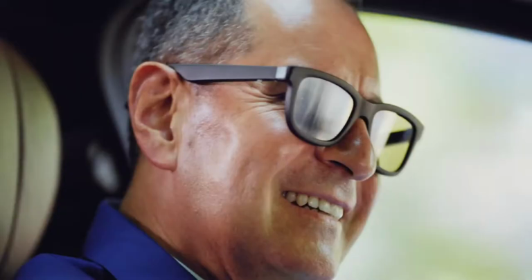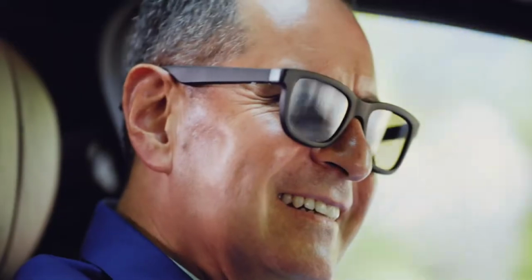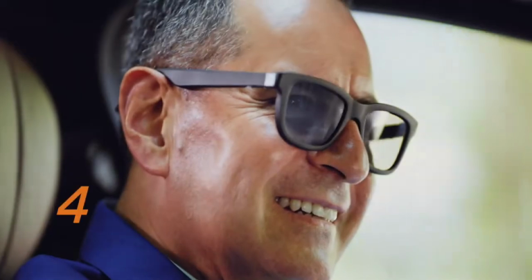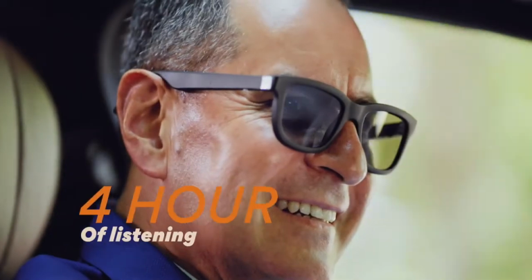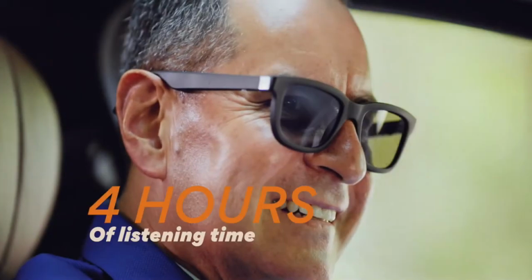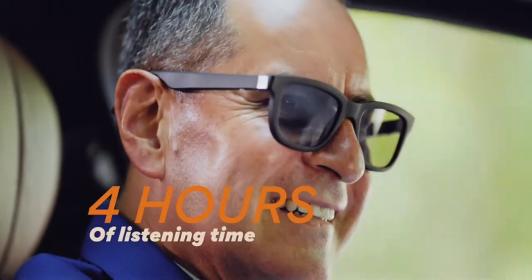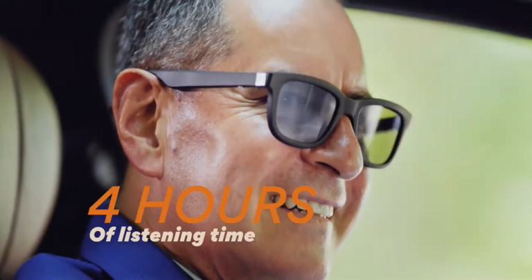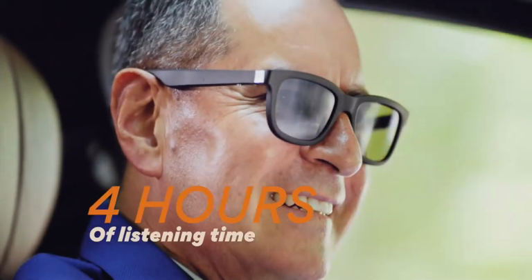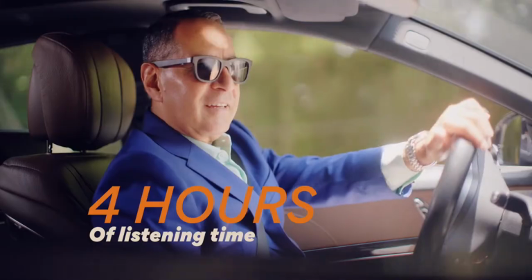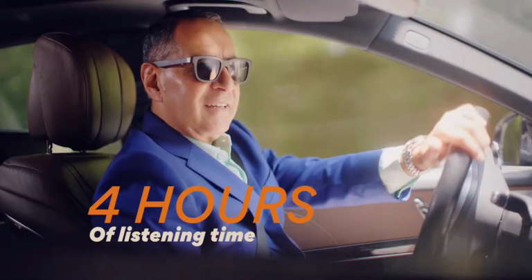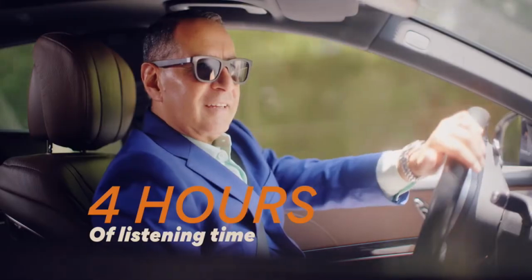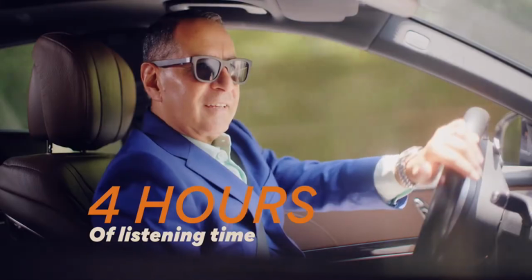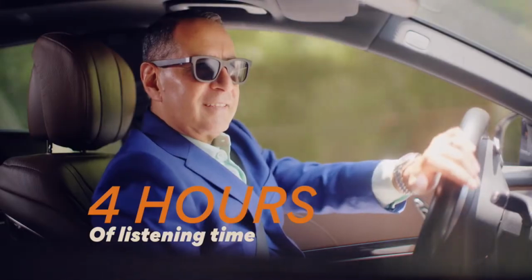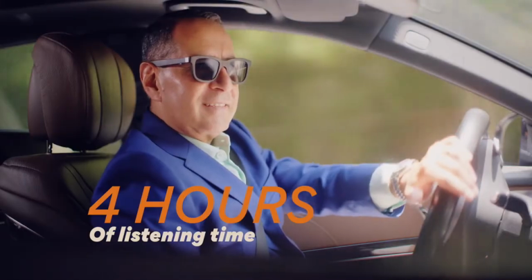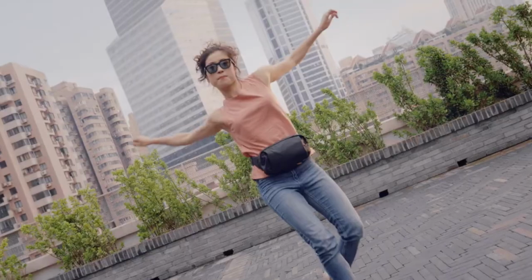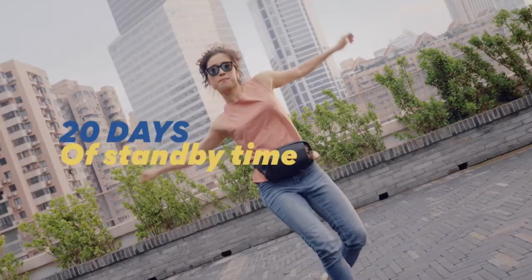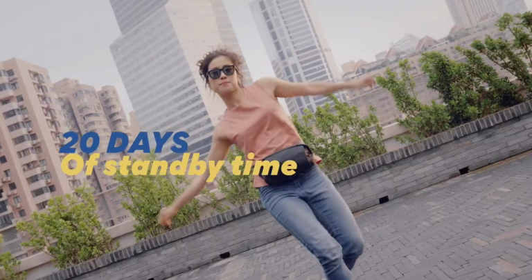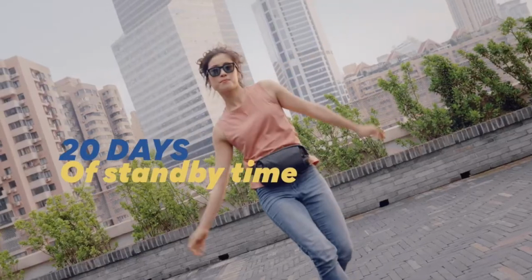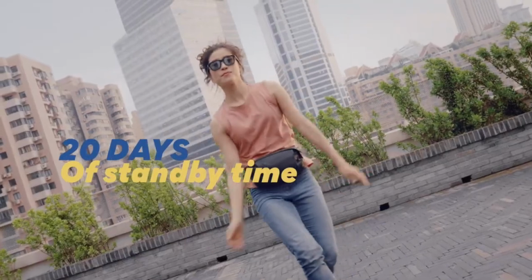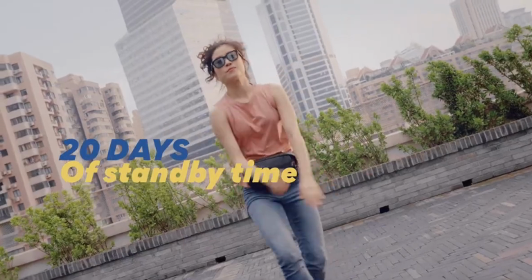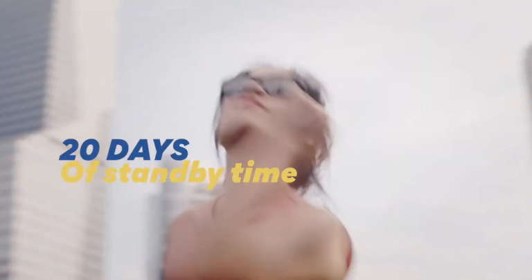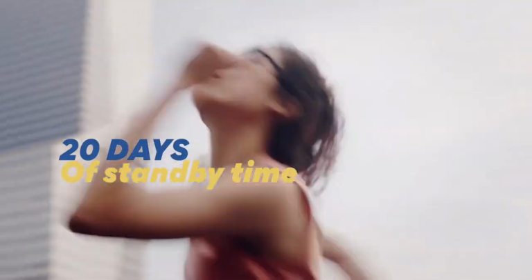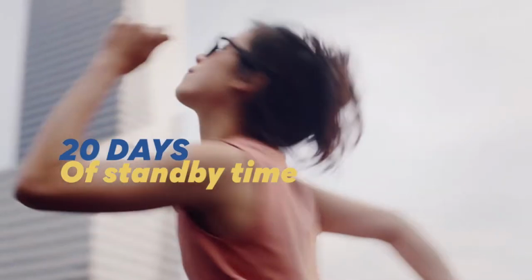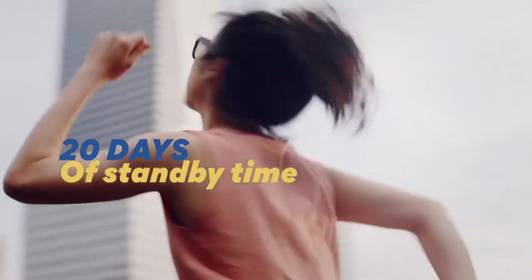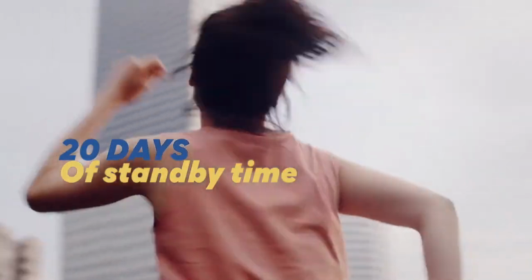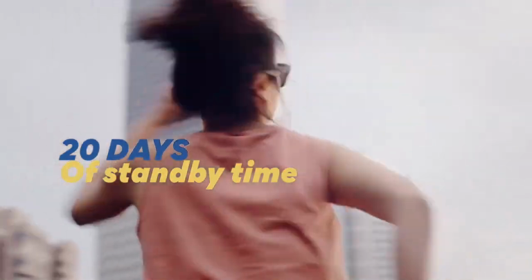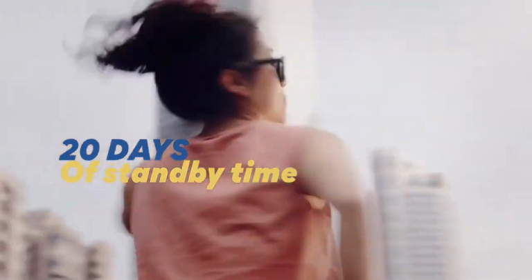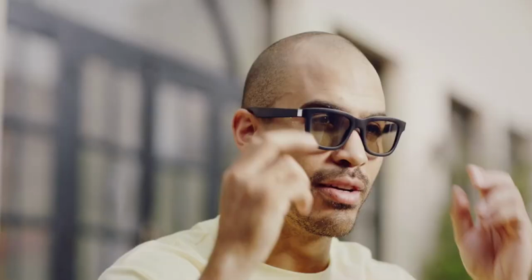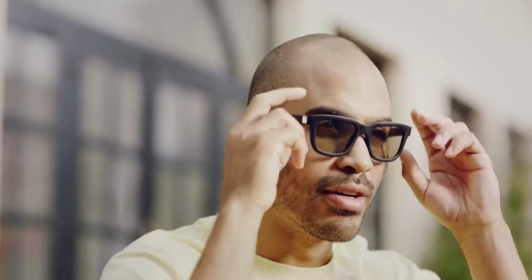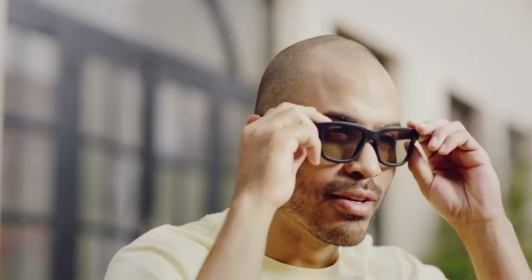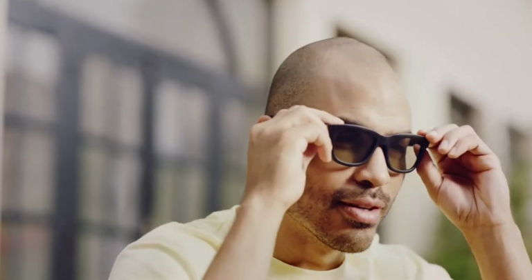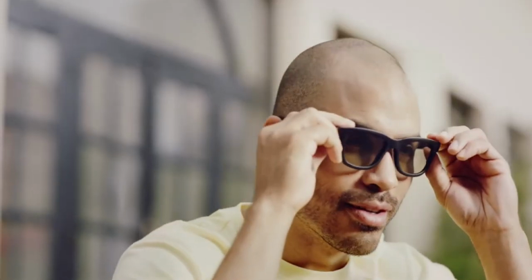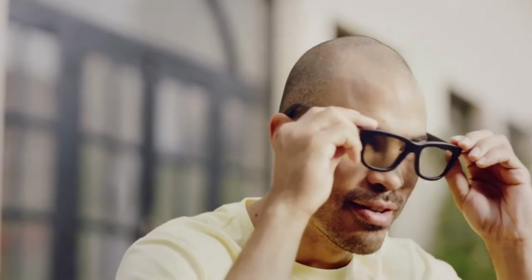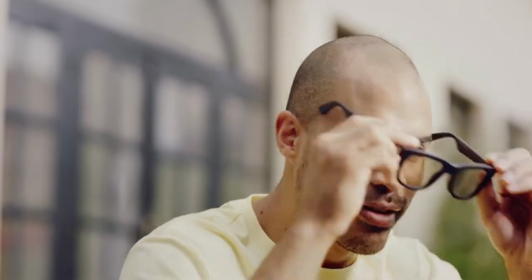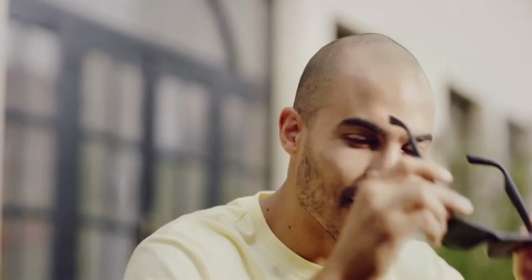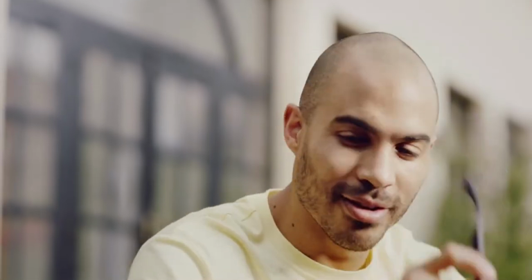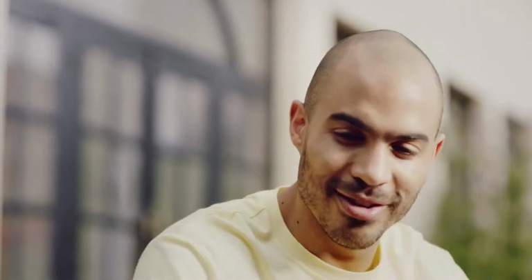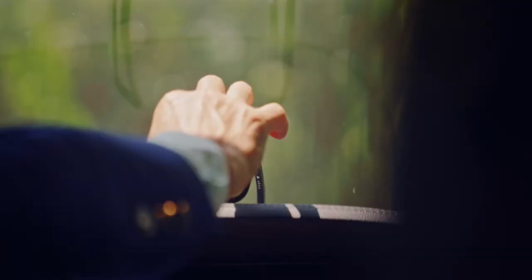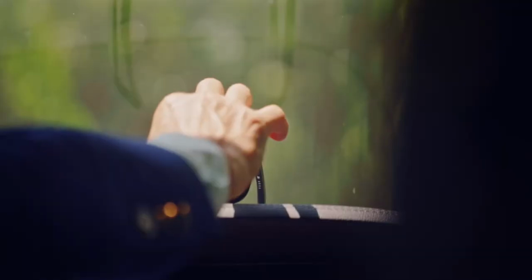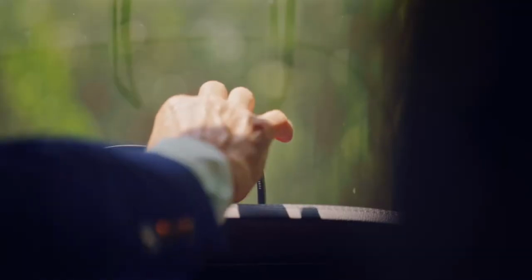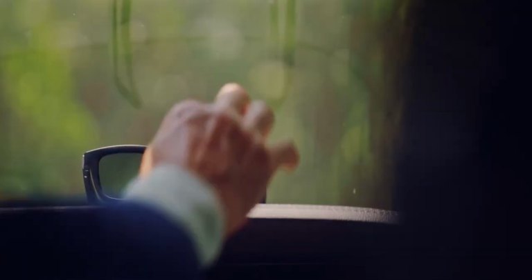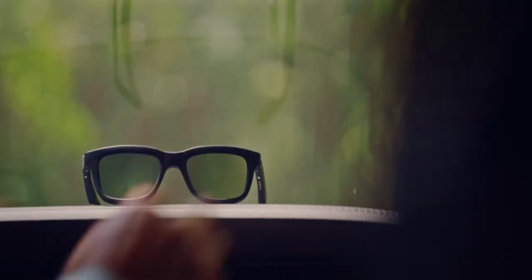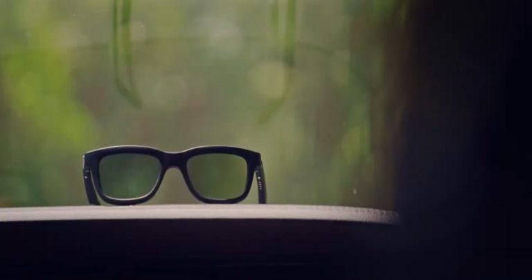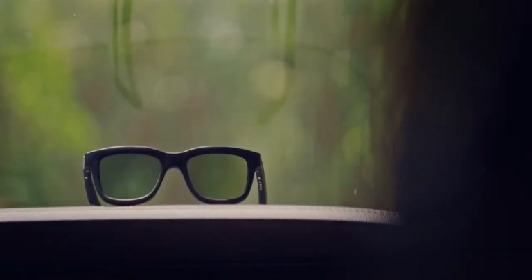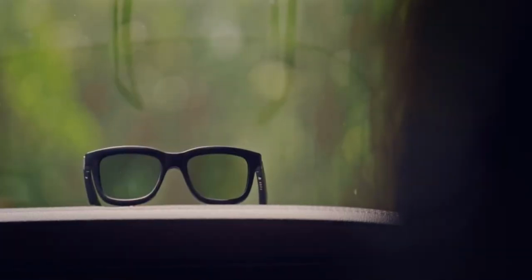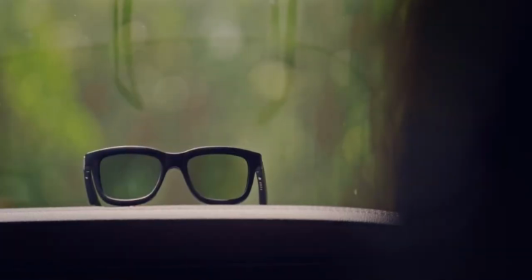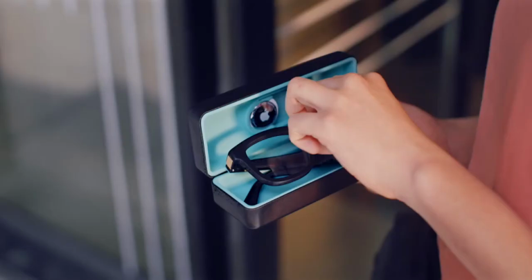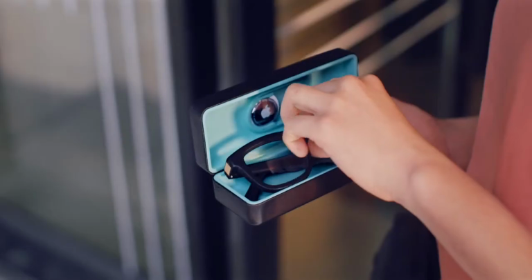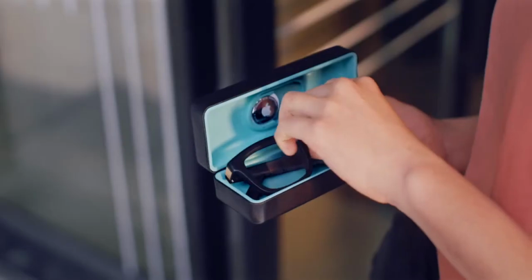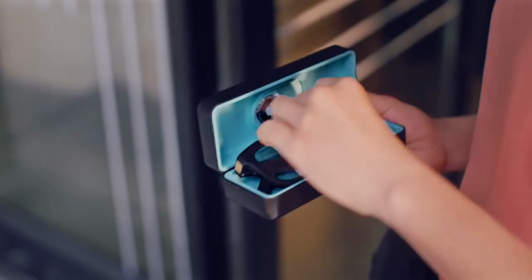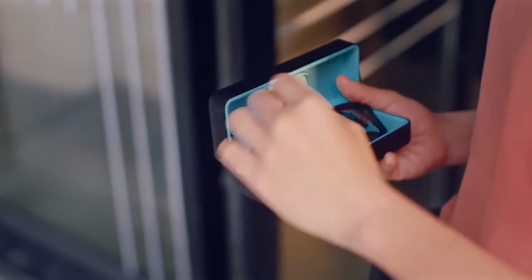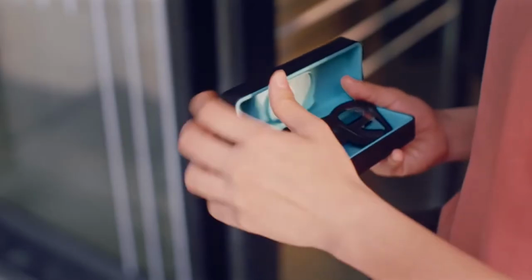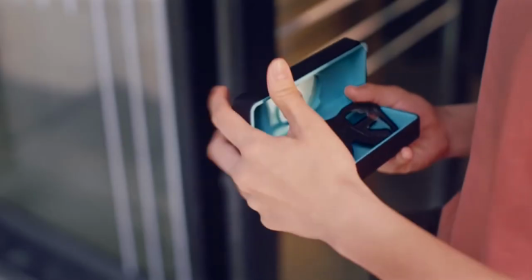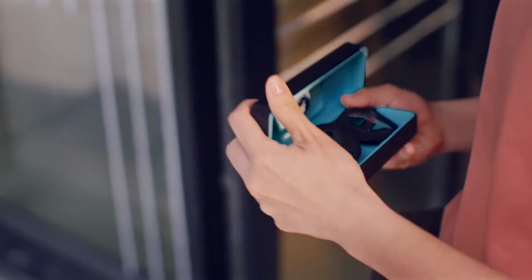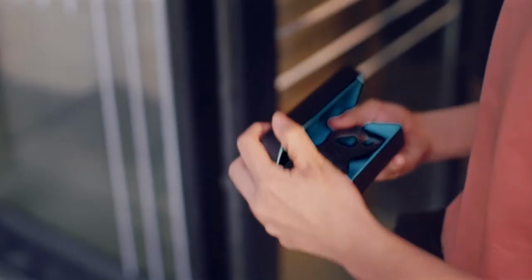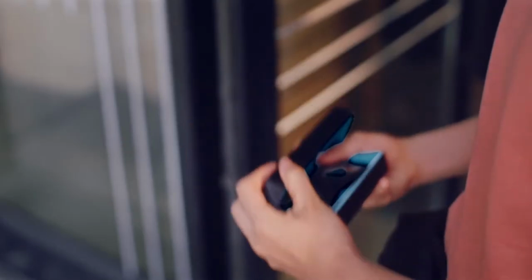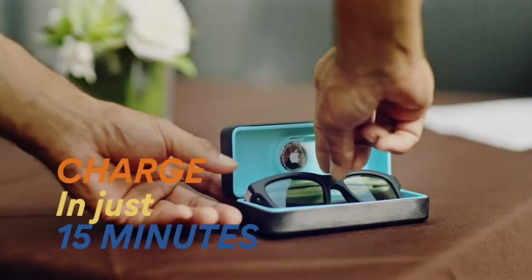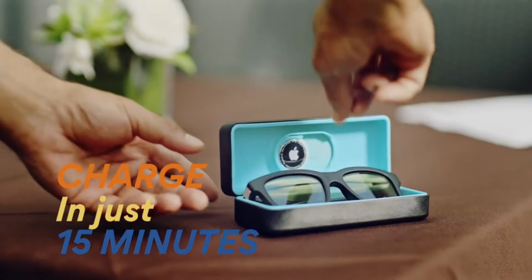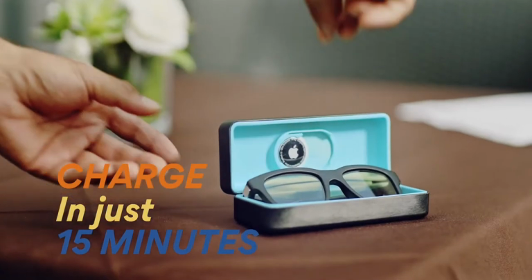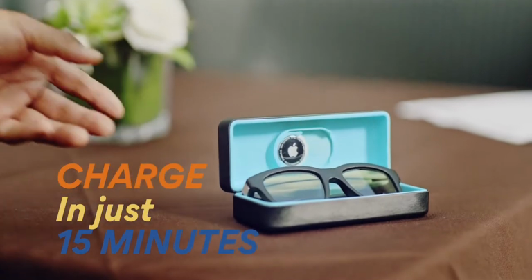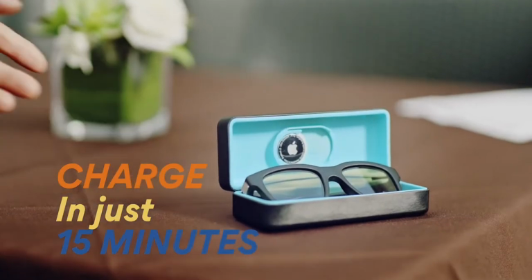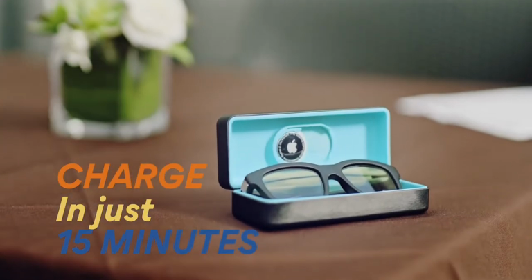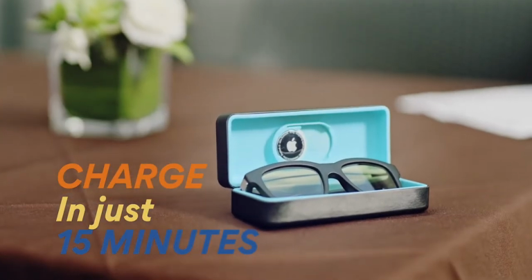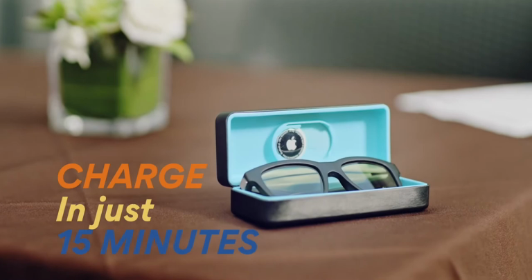Four hours of listening time and 20 days of standby time on a single charge. Charge from zero to 80% in just 15 minutes.